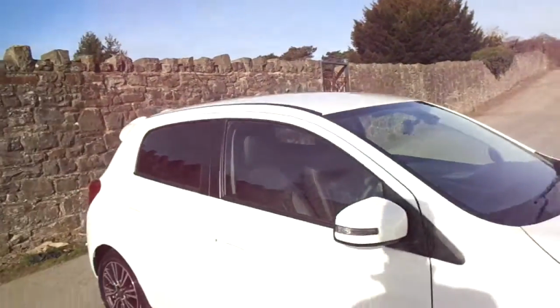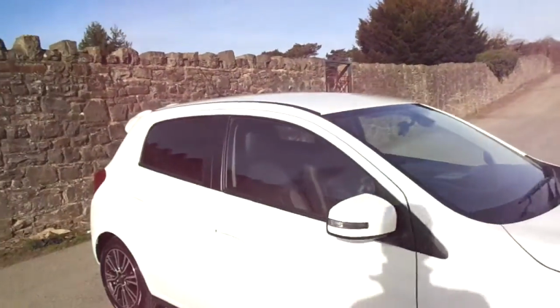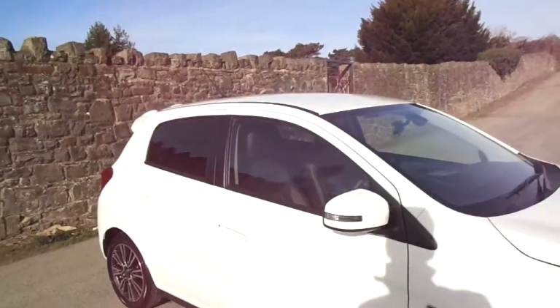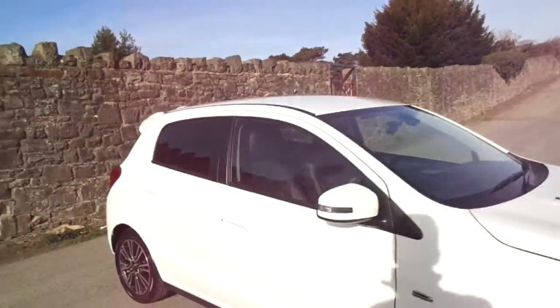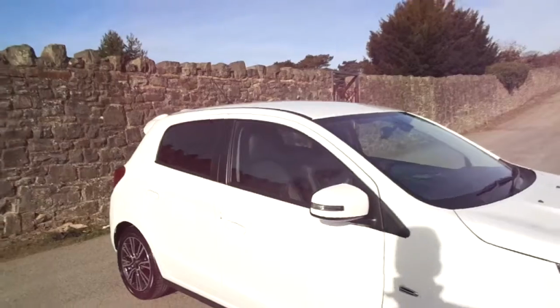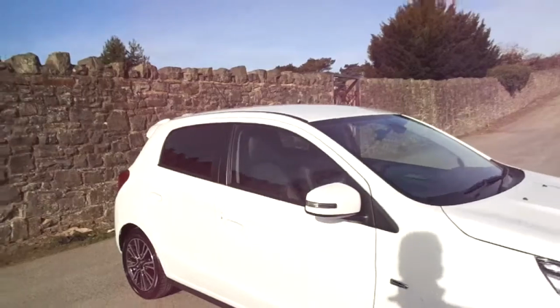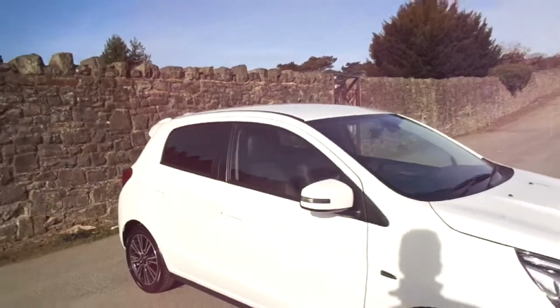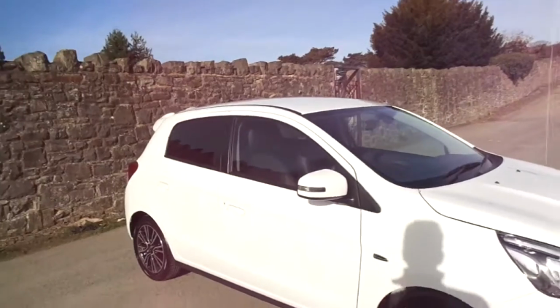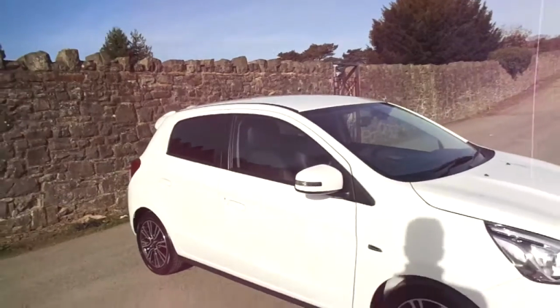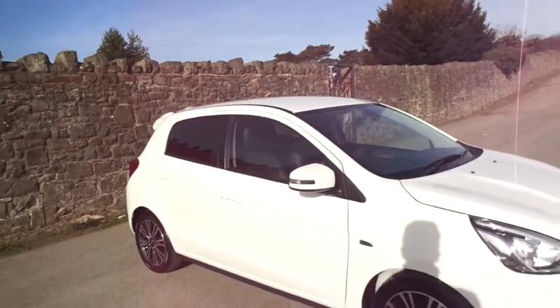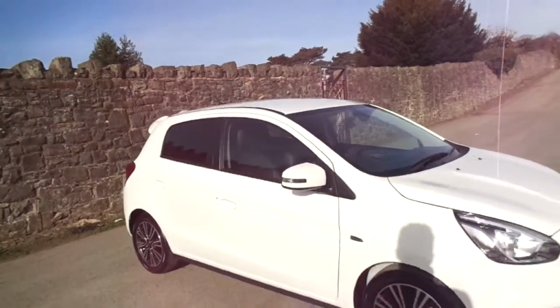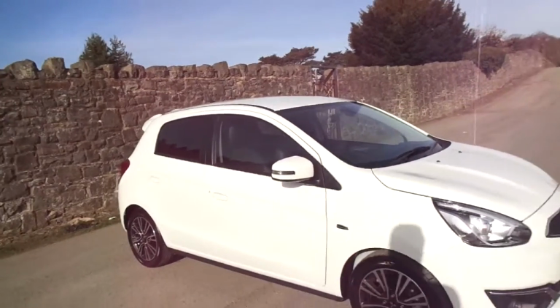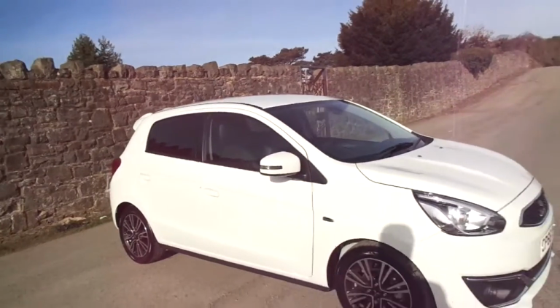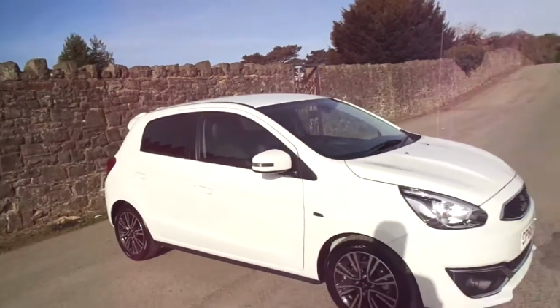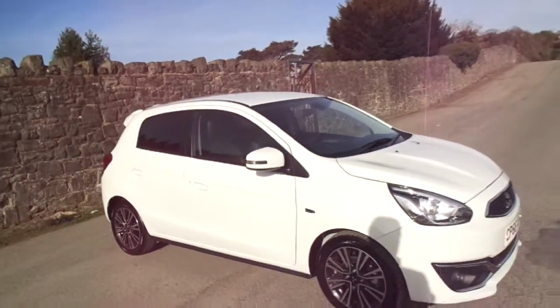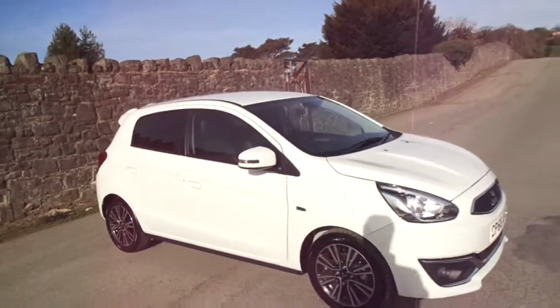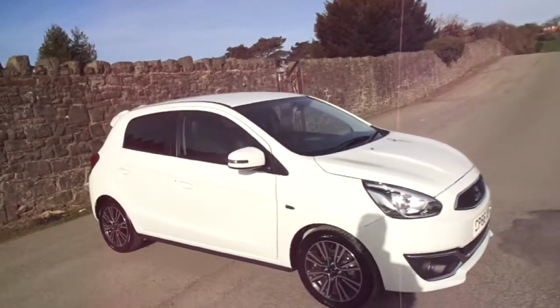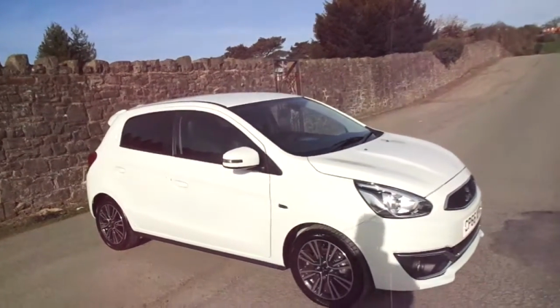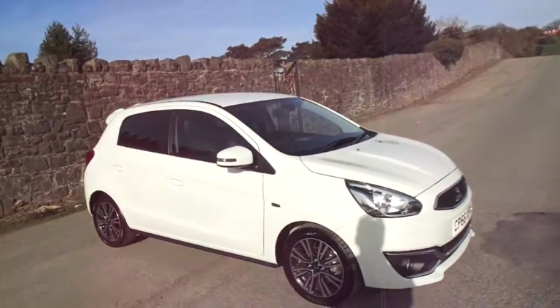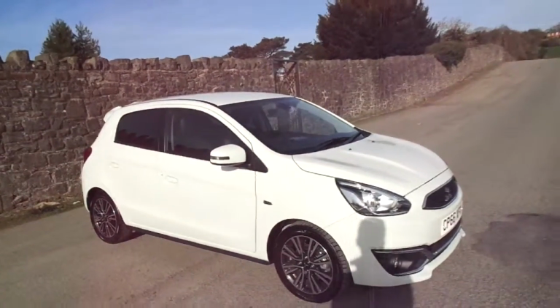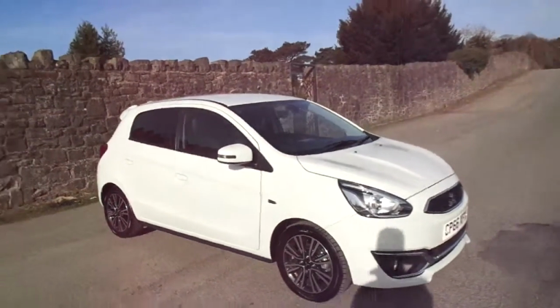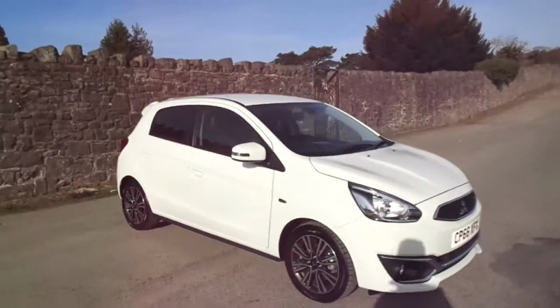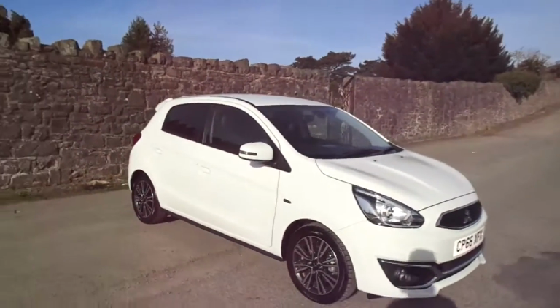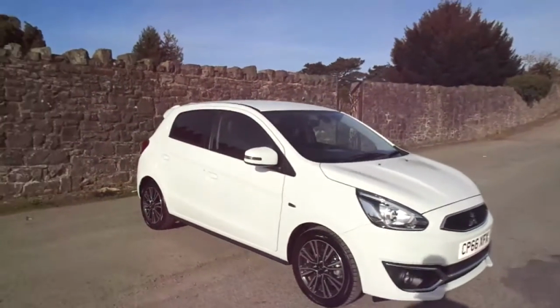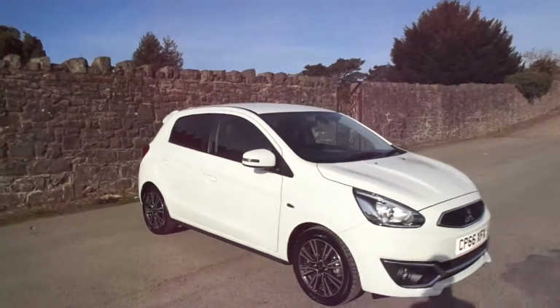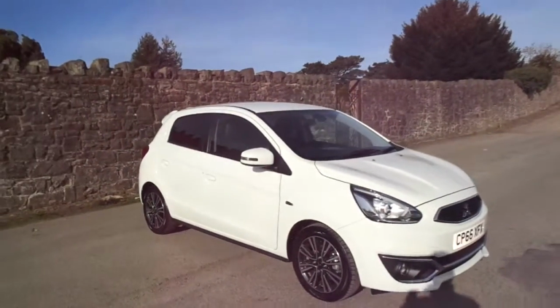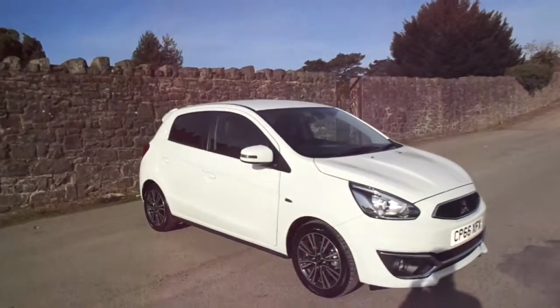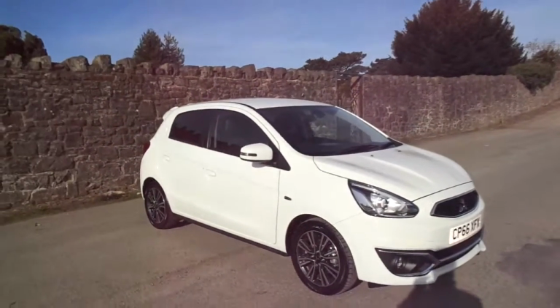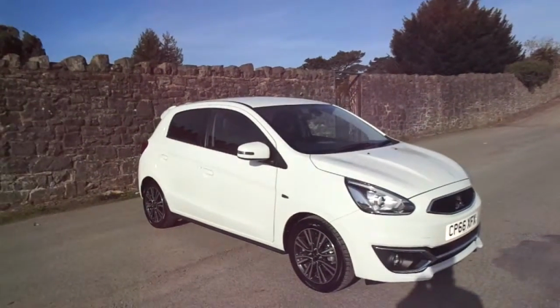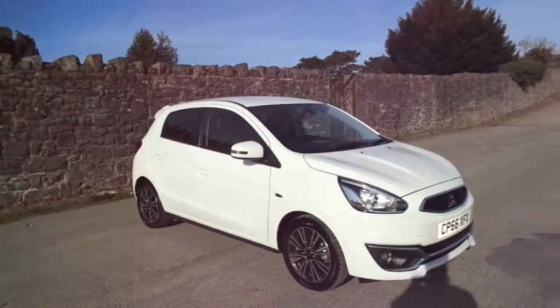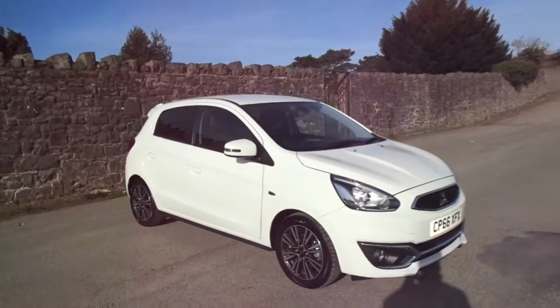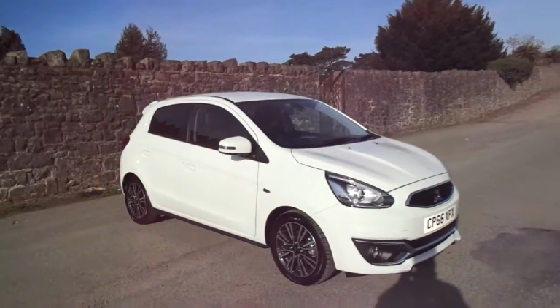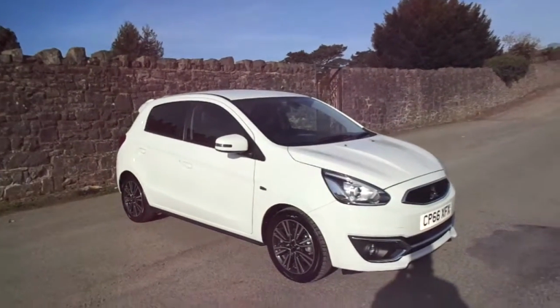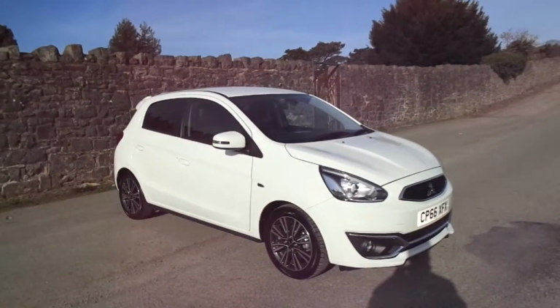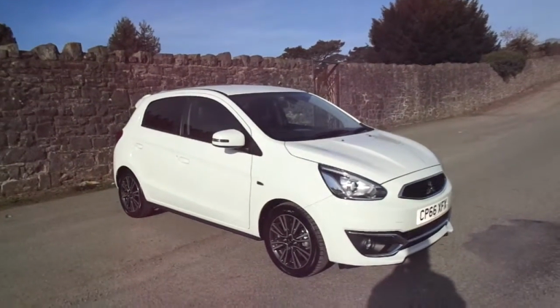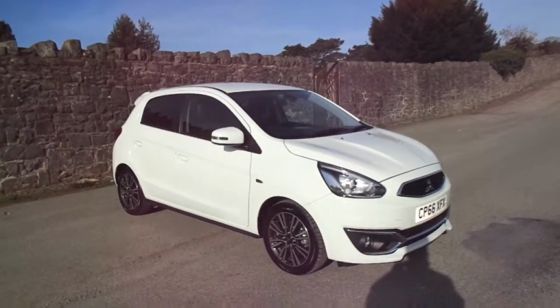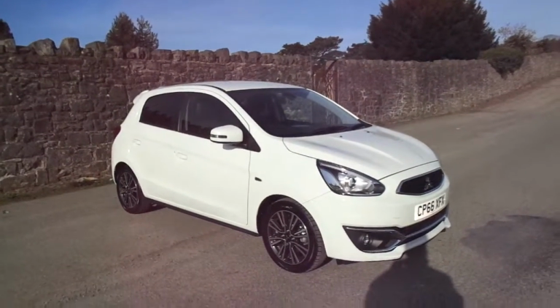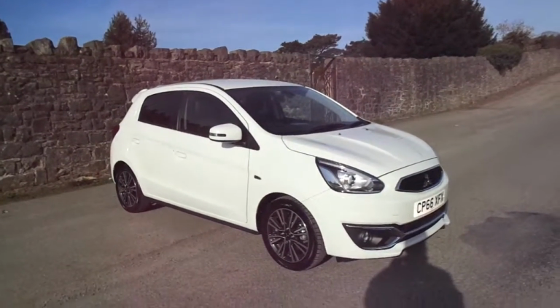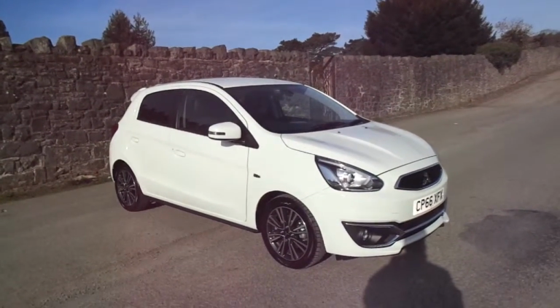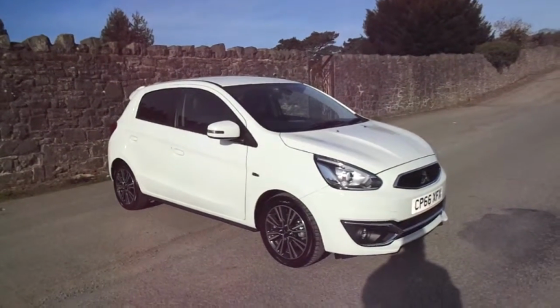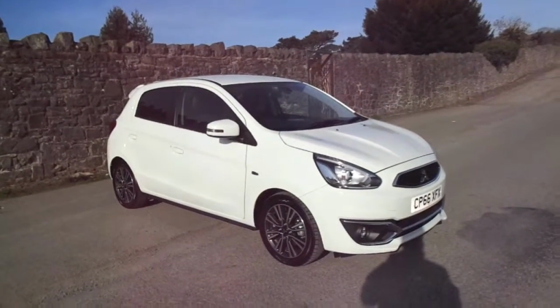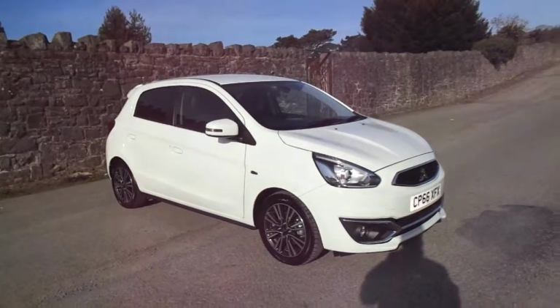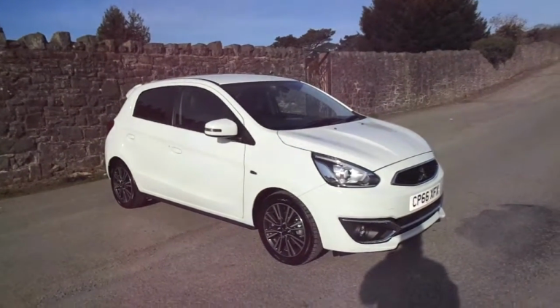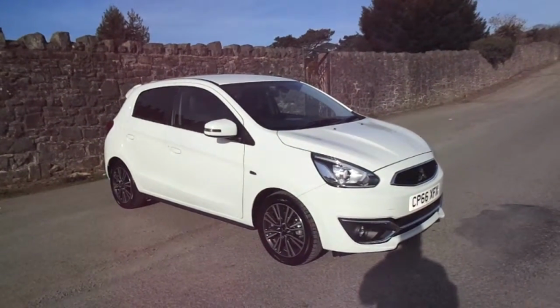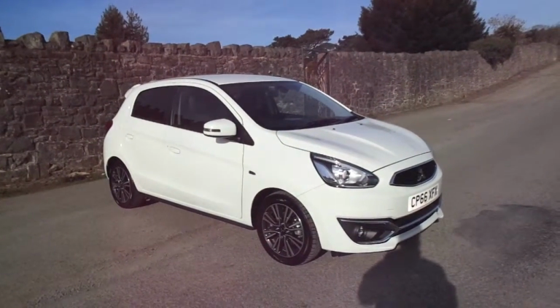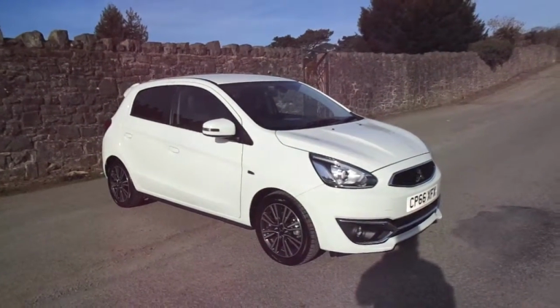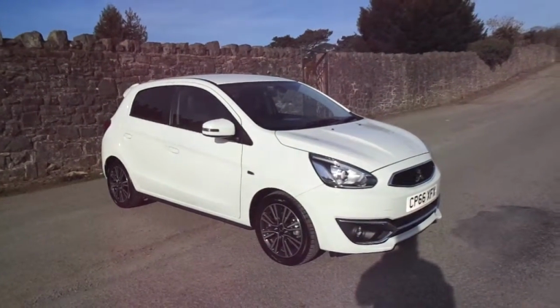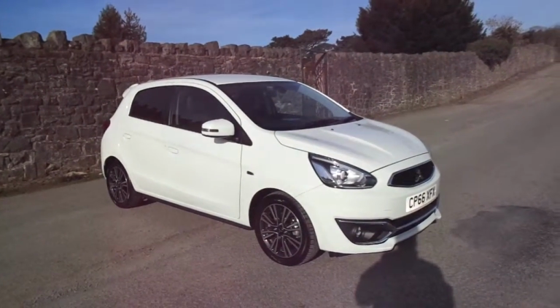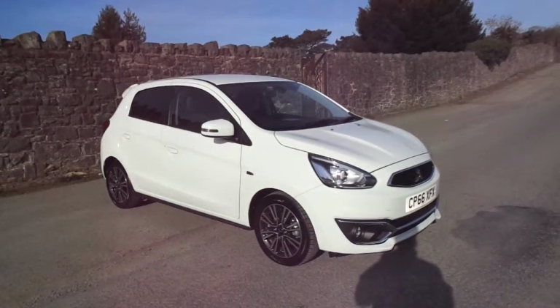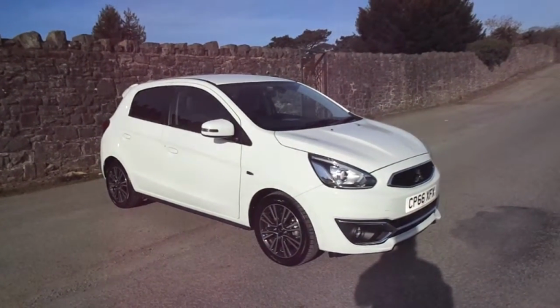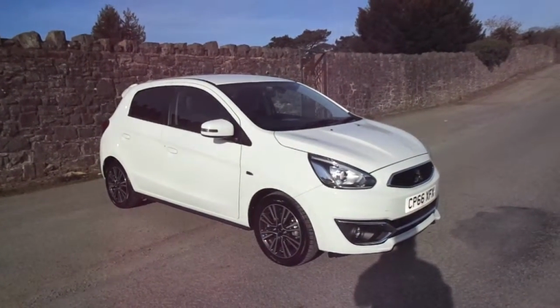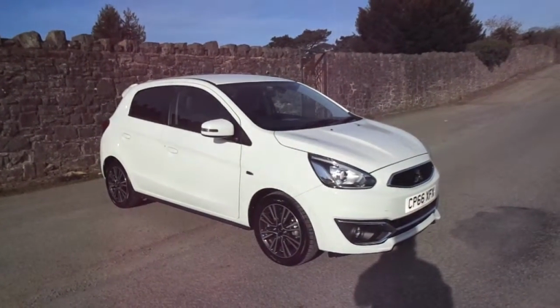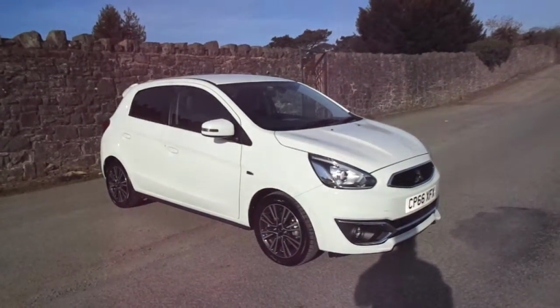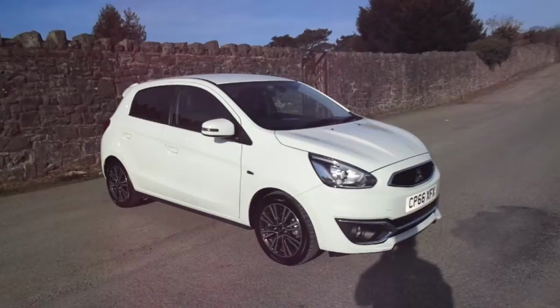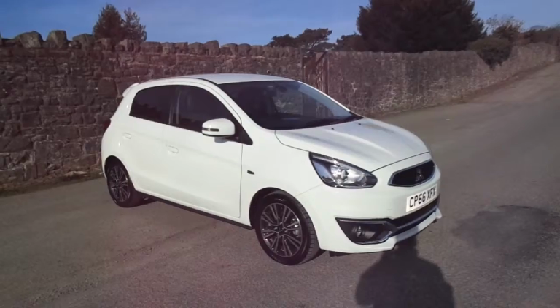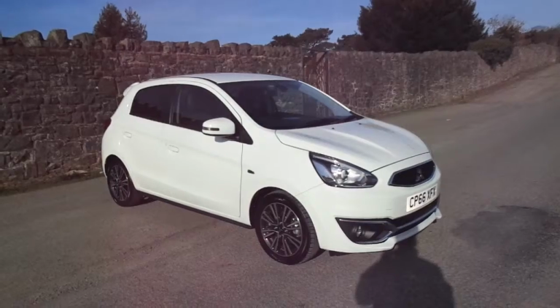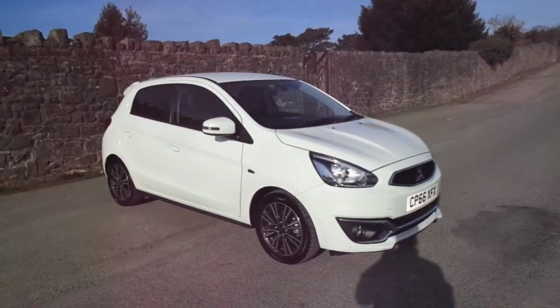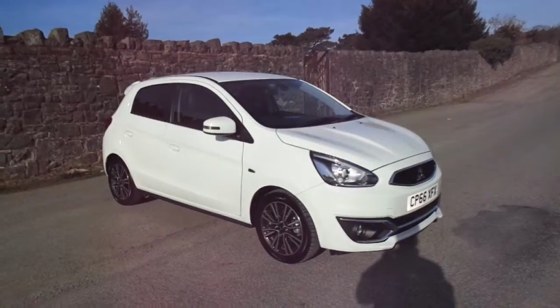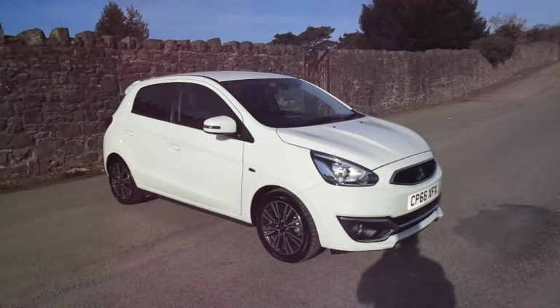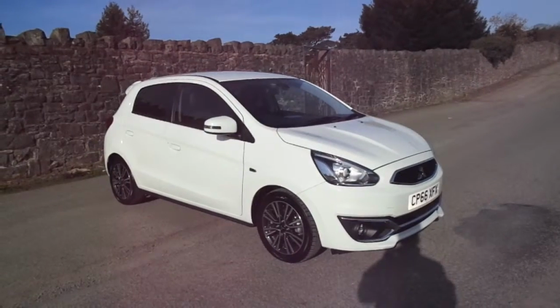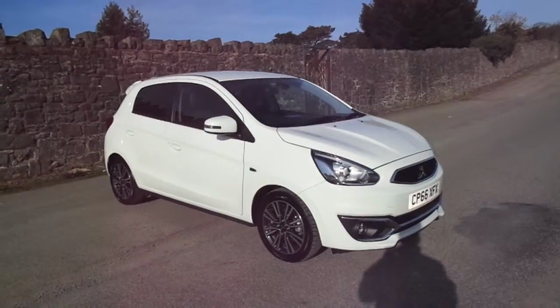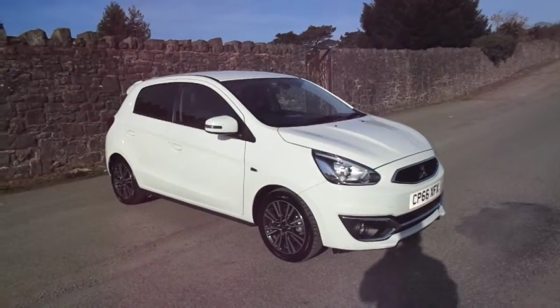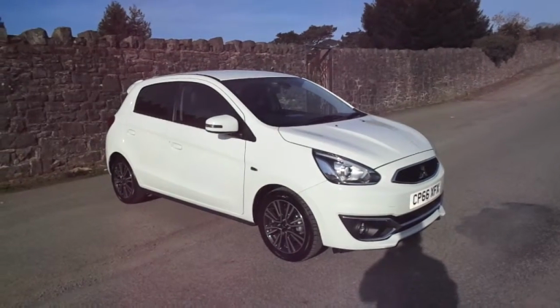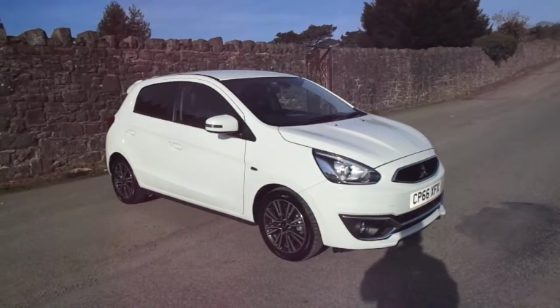So there we have it, the Mitsubishi Mirage. For more information on this particular vehicle, please contact JT Hughes of Newtown.